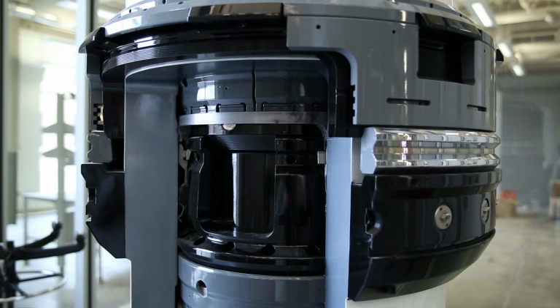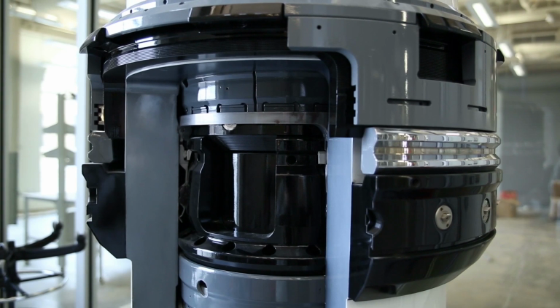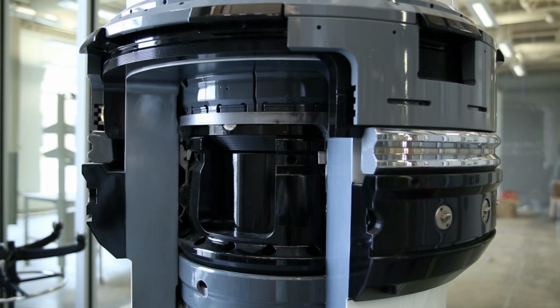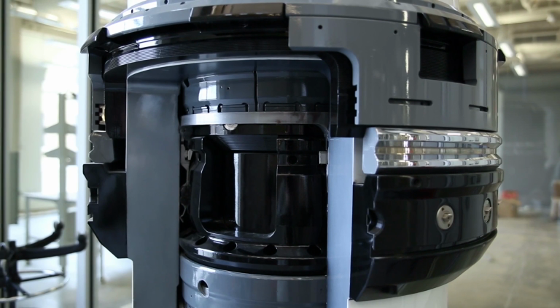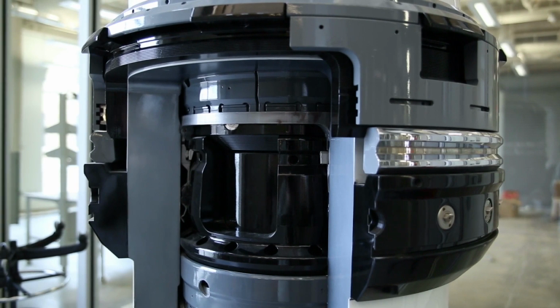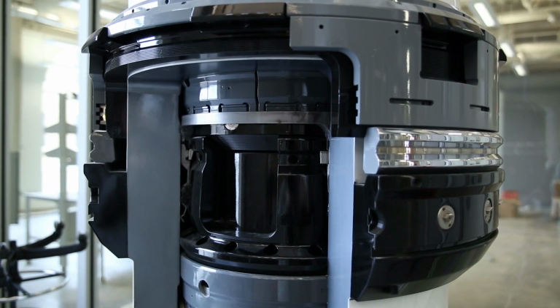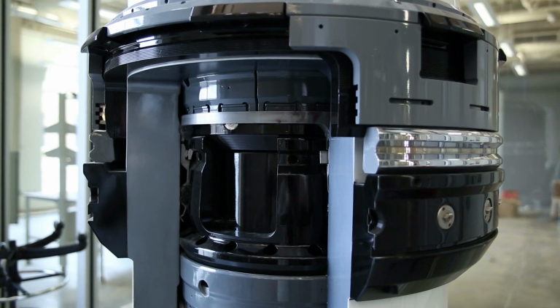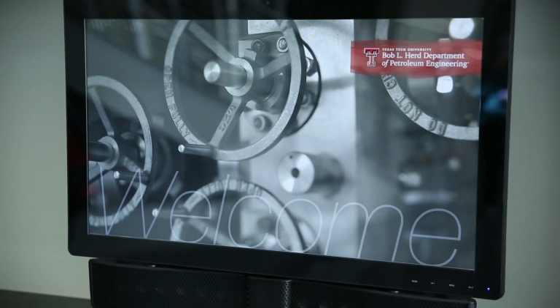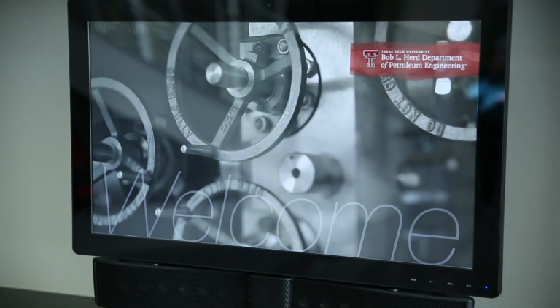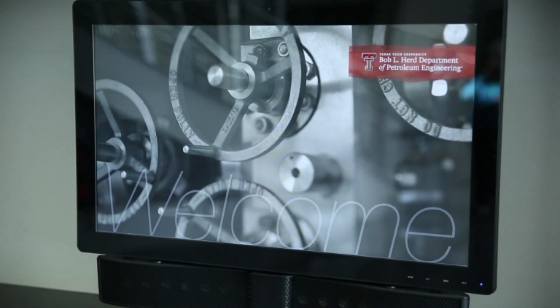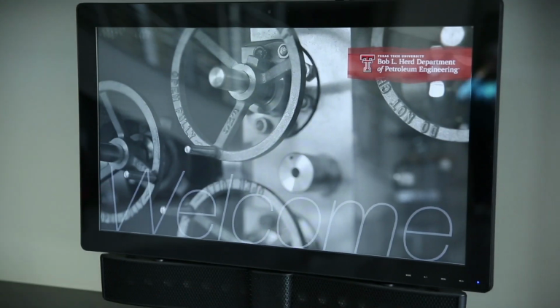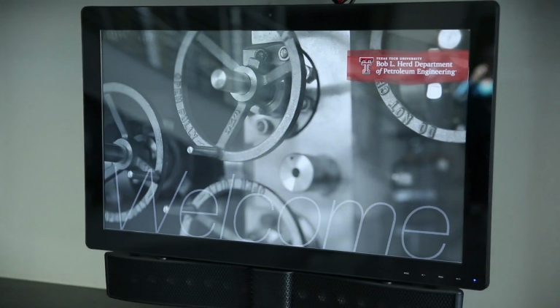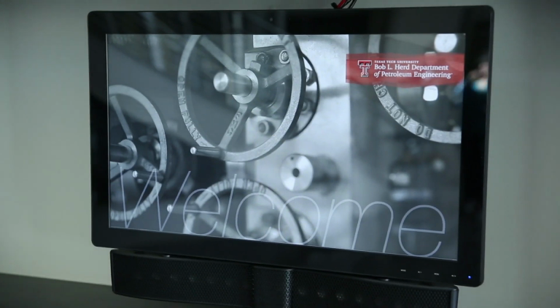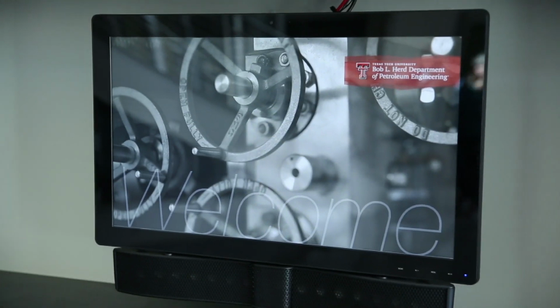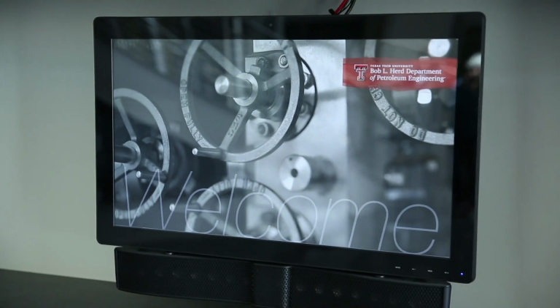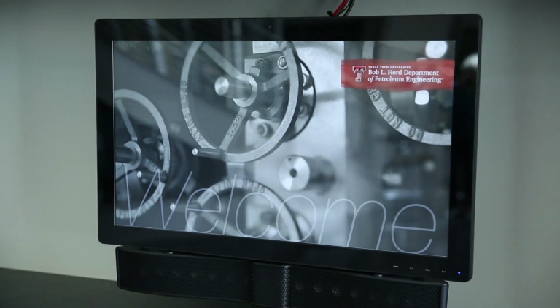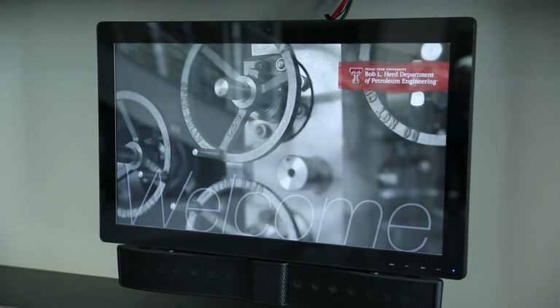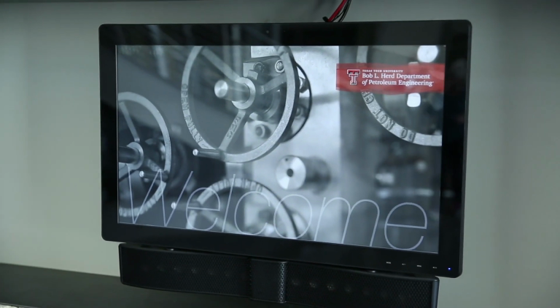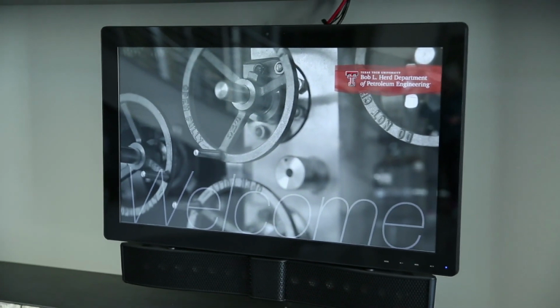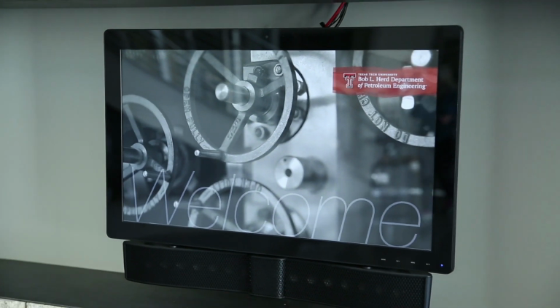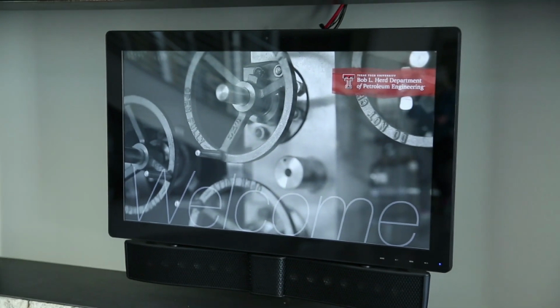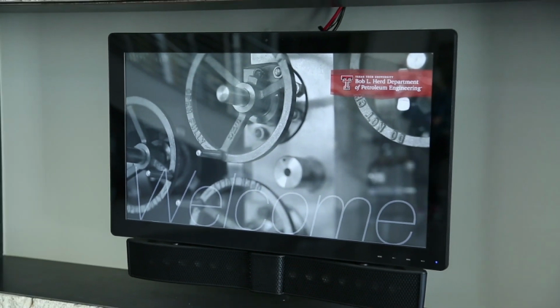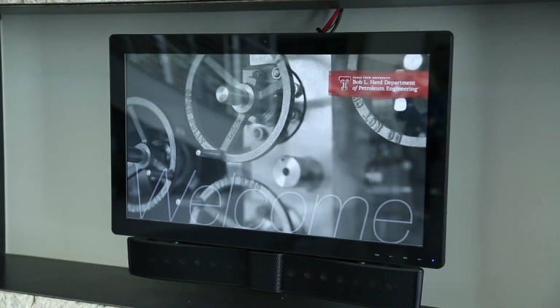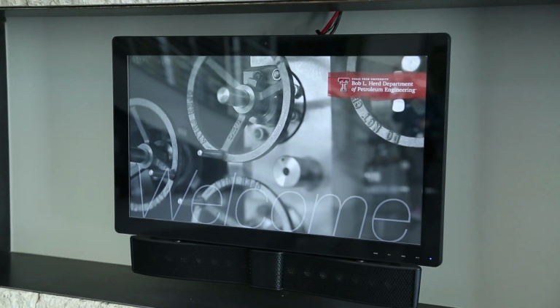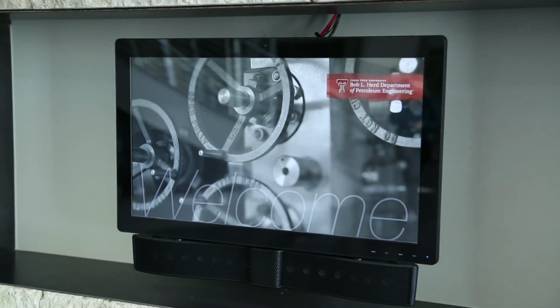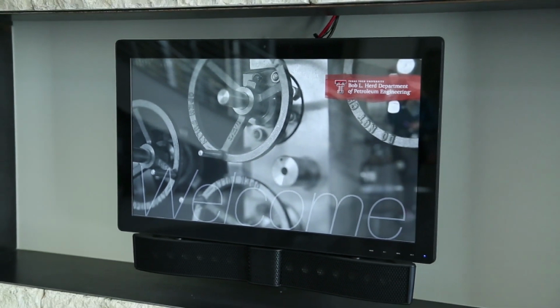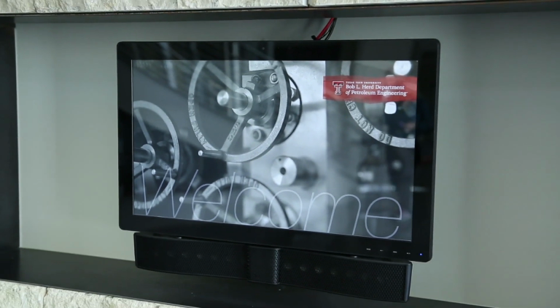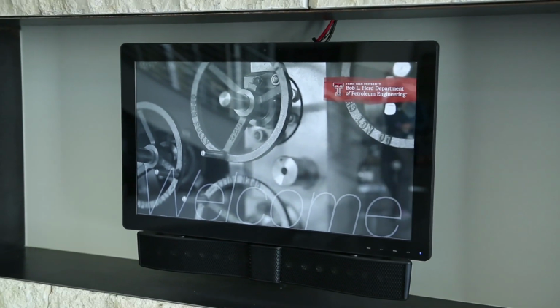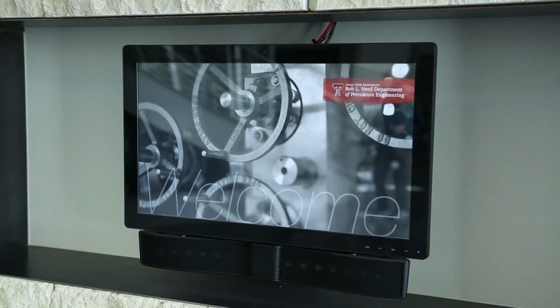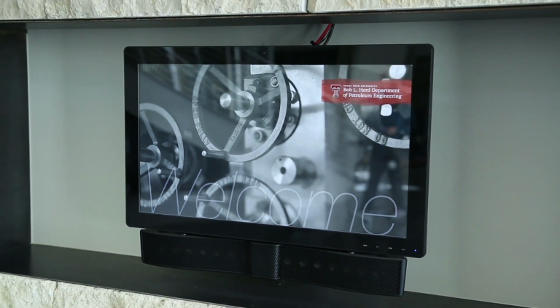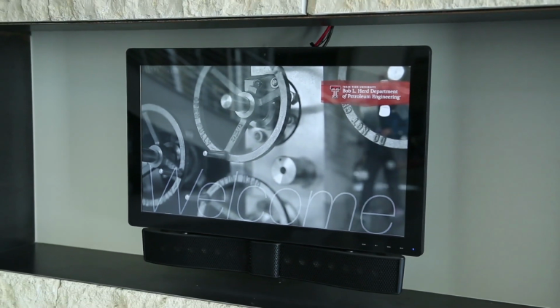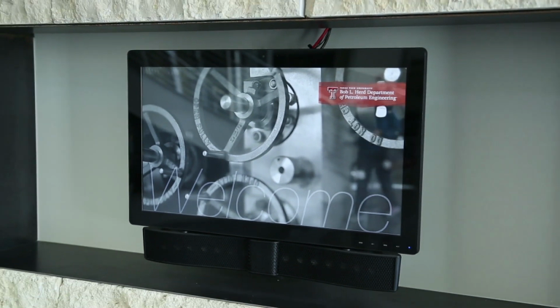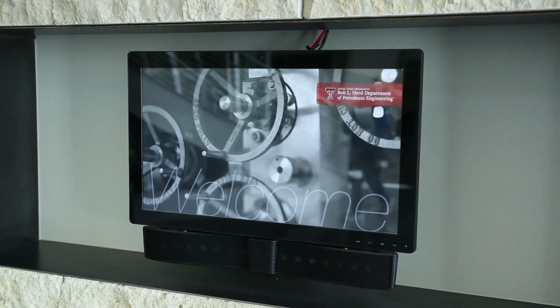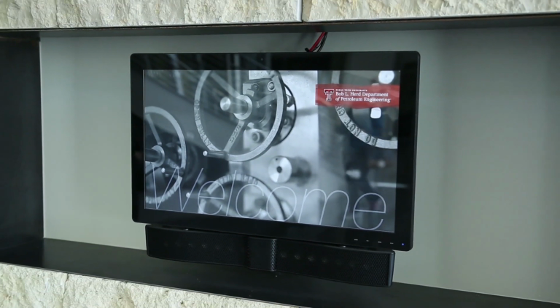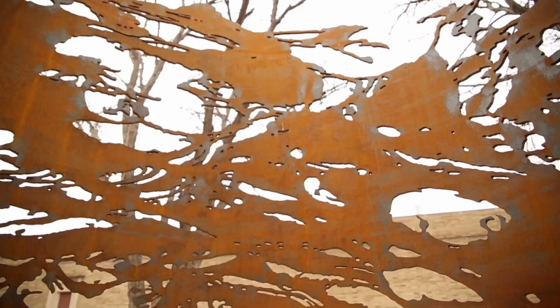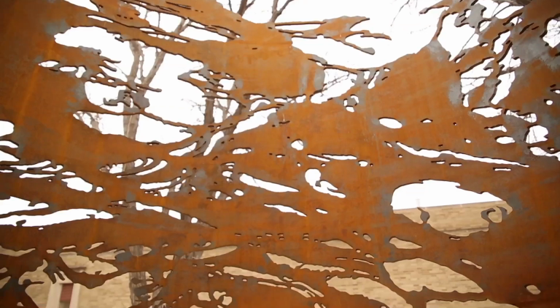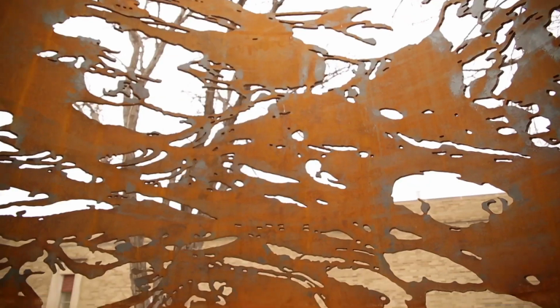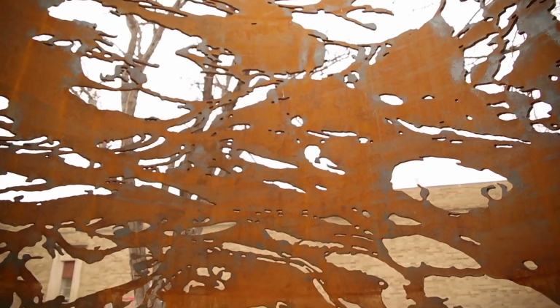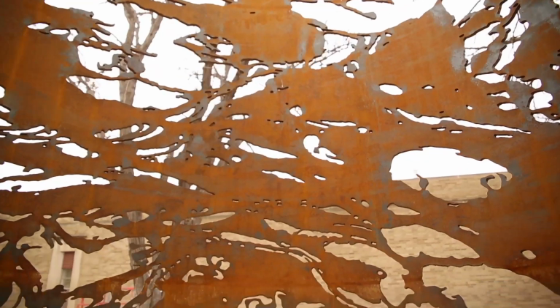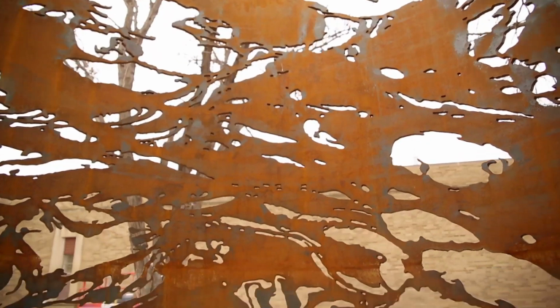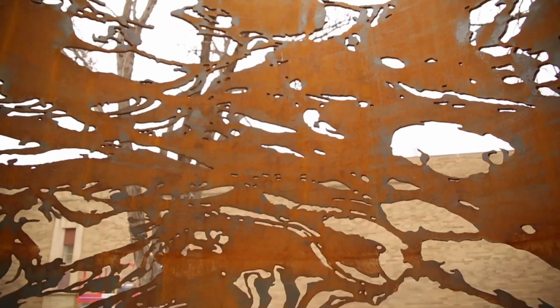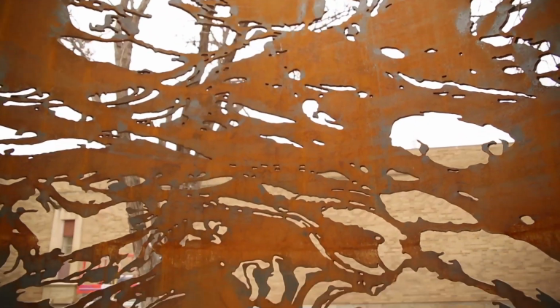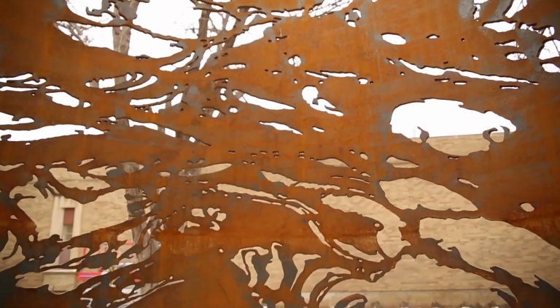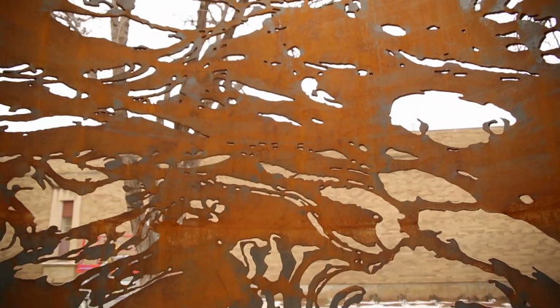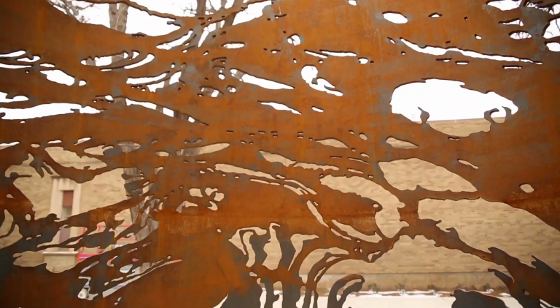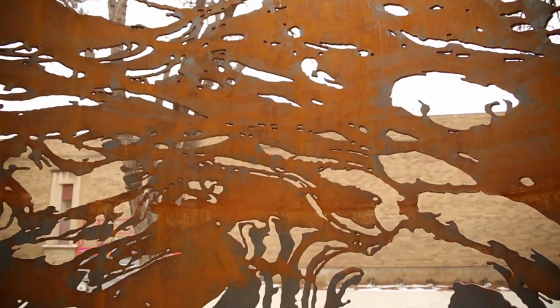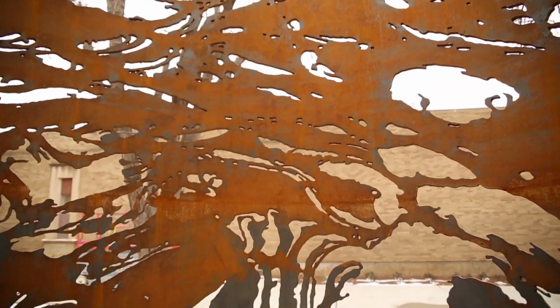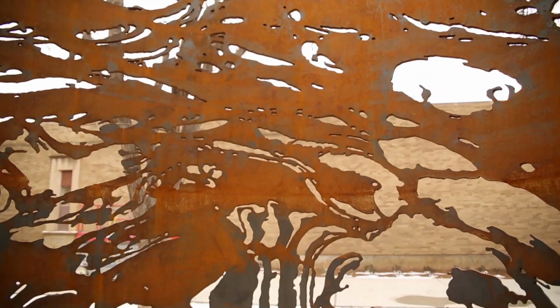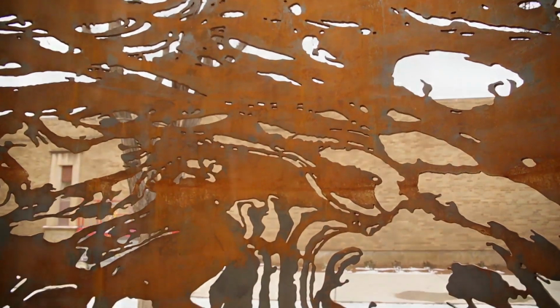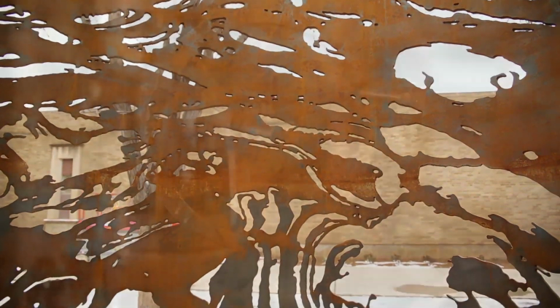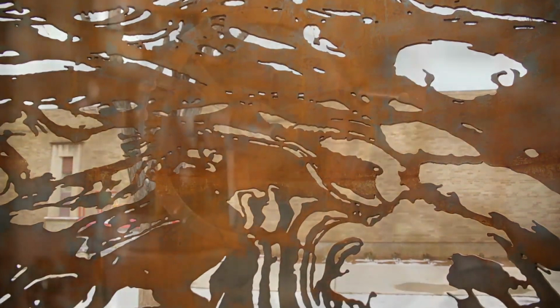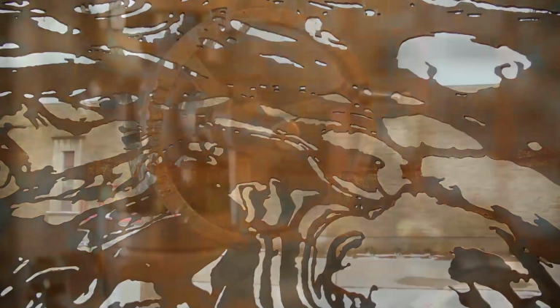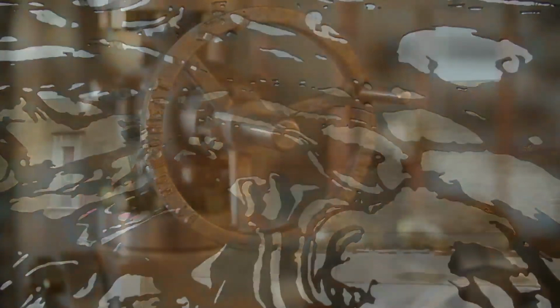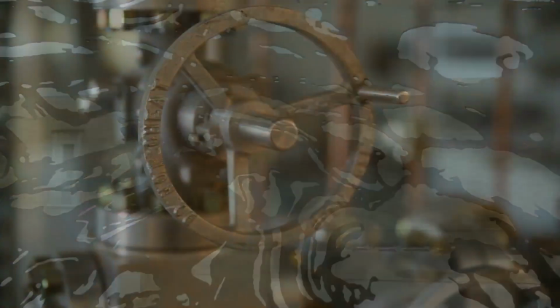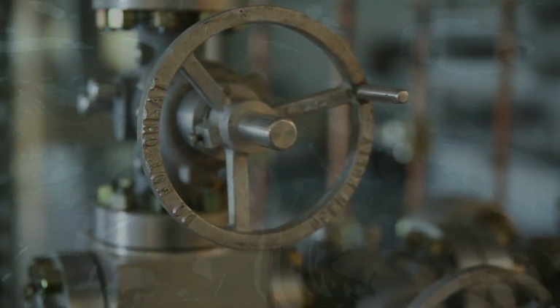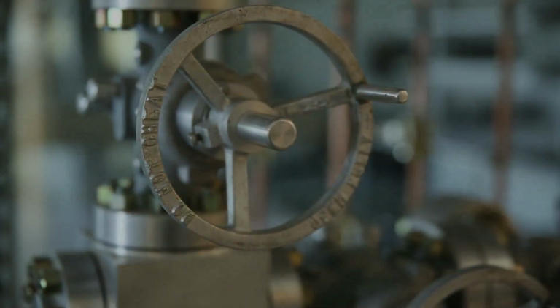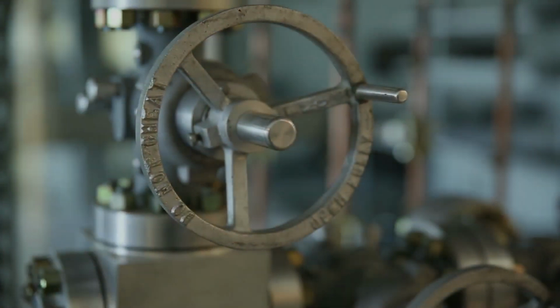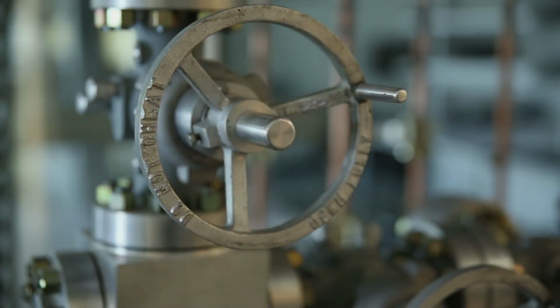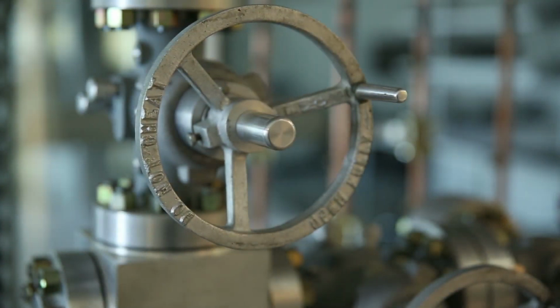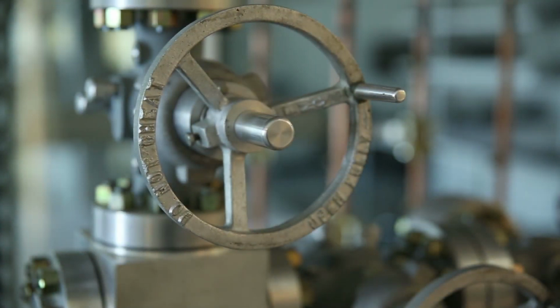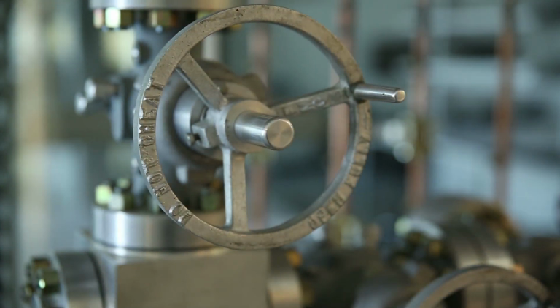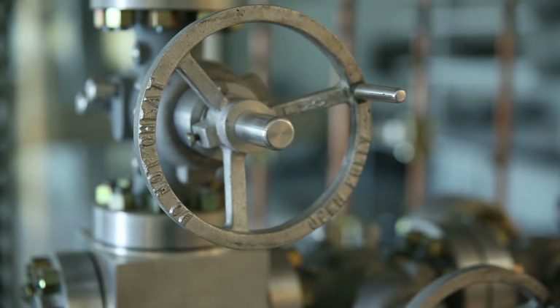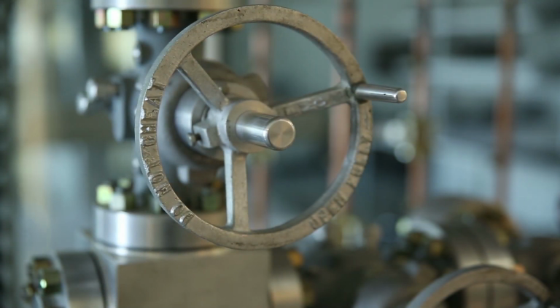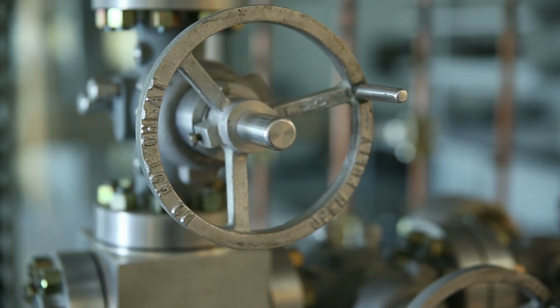To aesthetic detail, students in the Bob L. Hurd Department of Petroleum Engineering will benefit from every thought put into the new building.